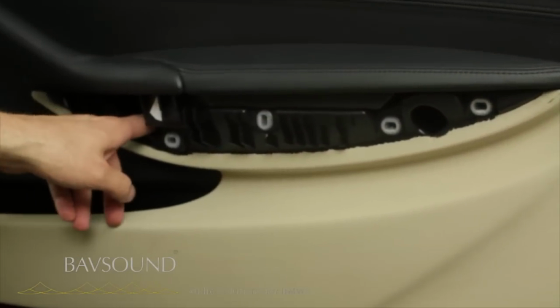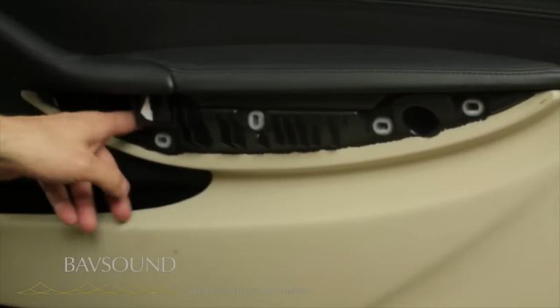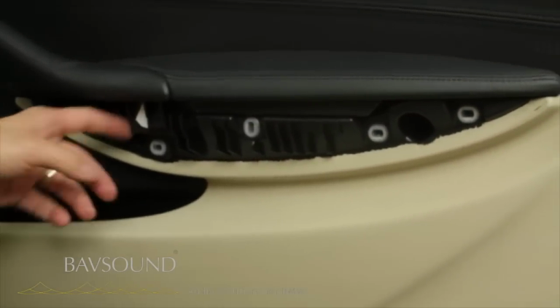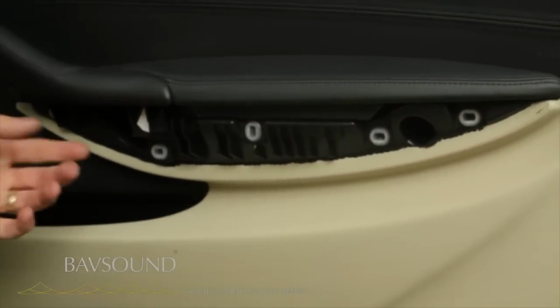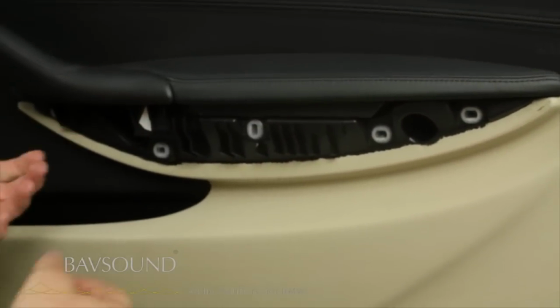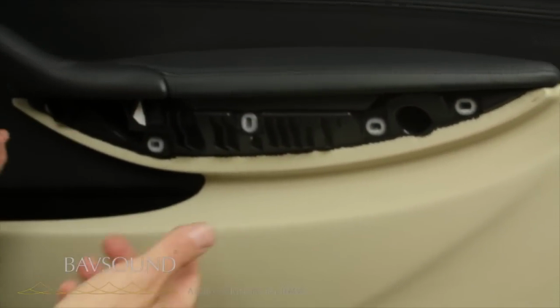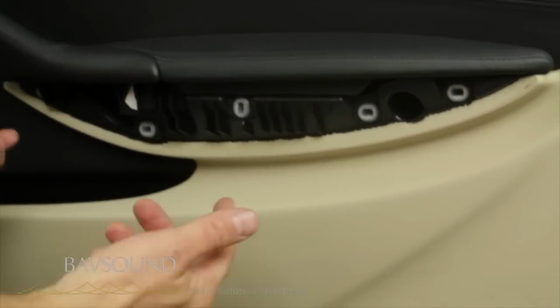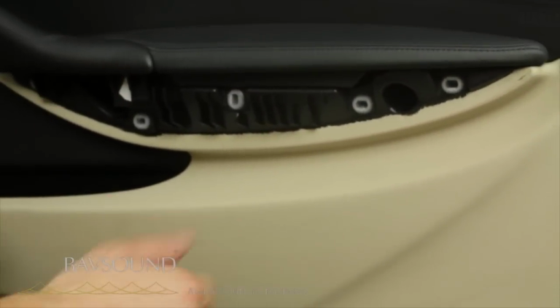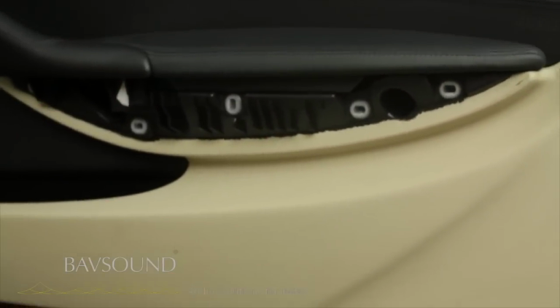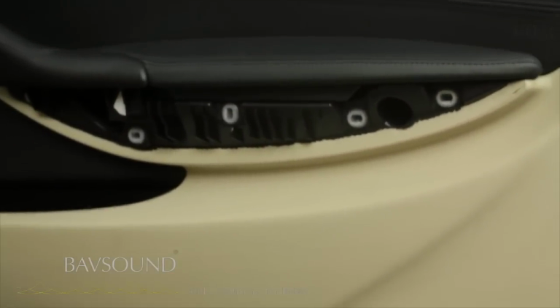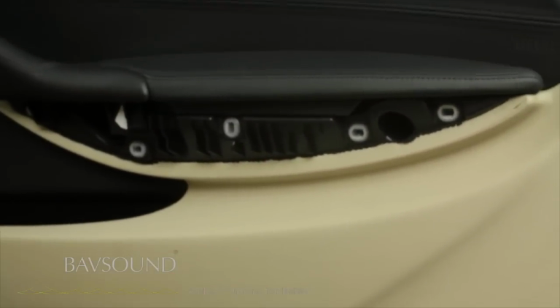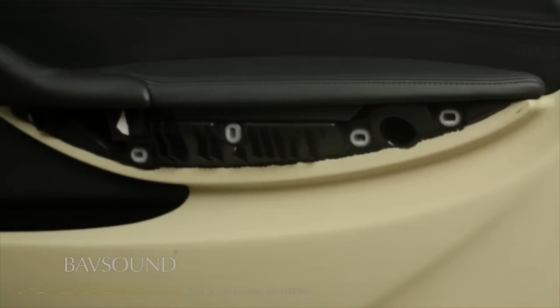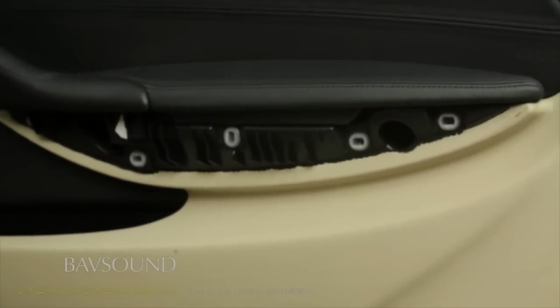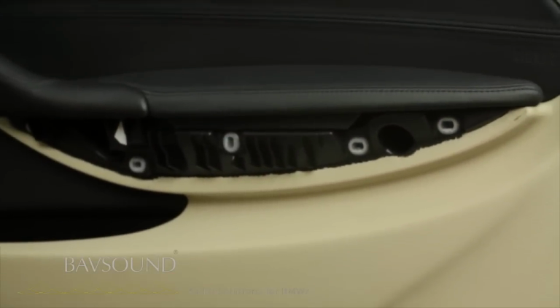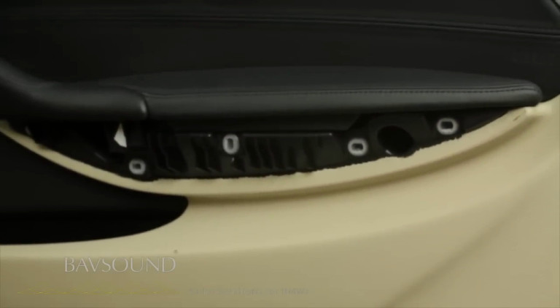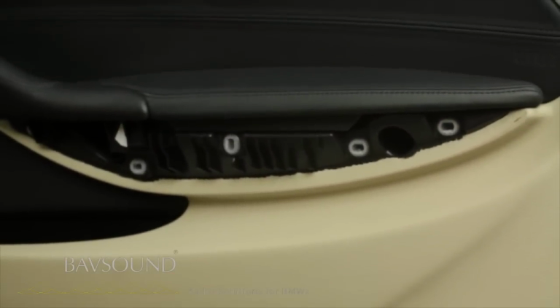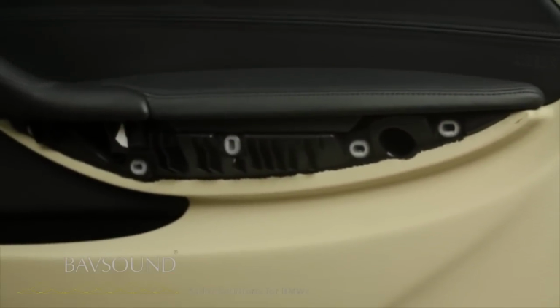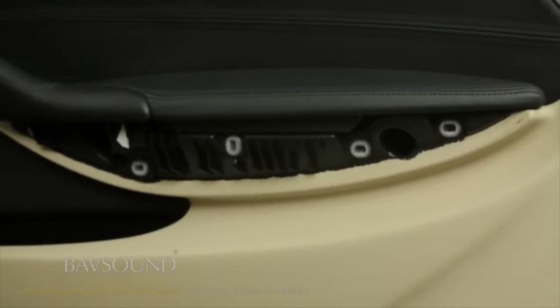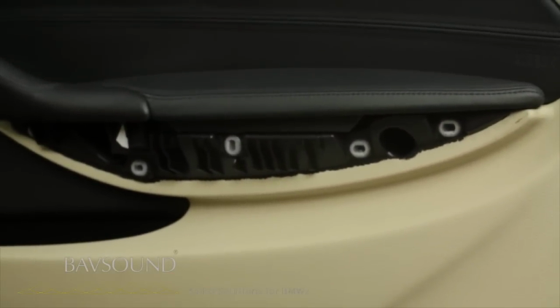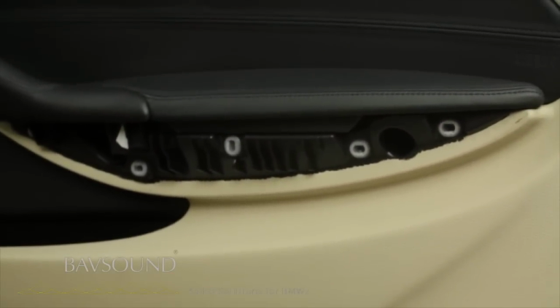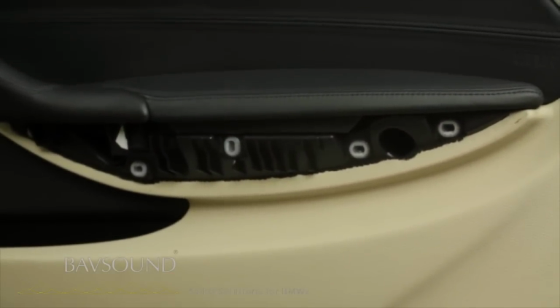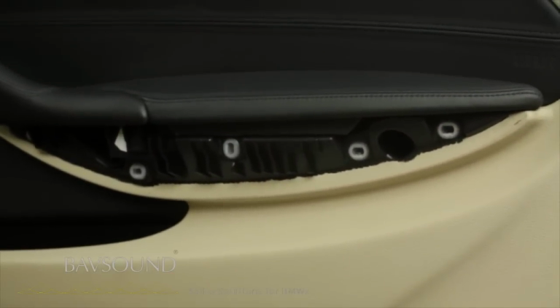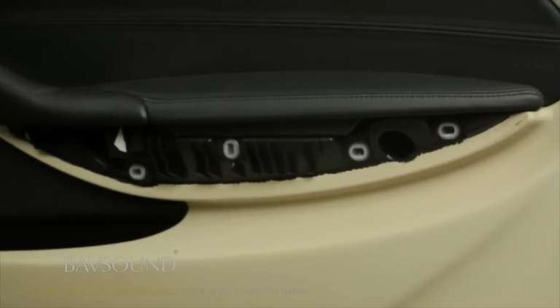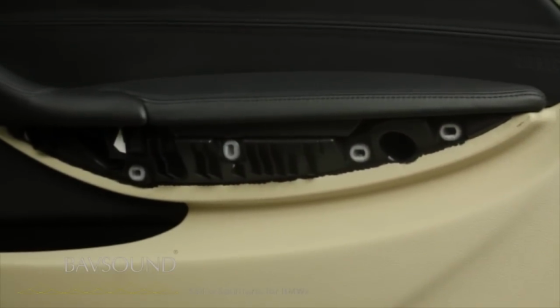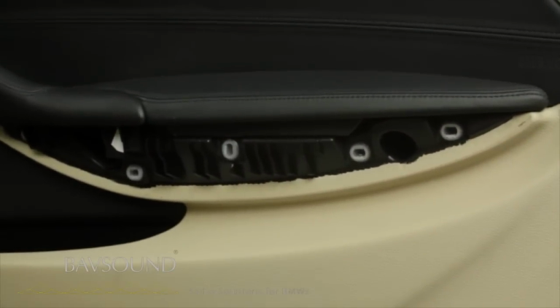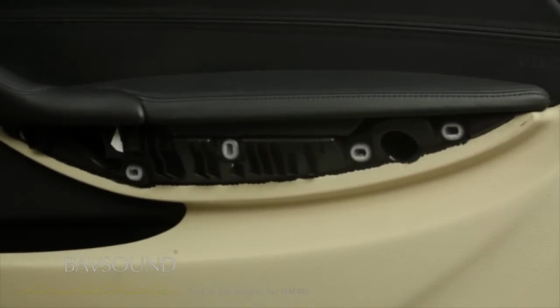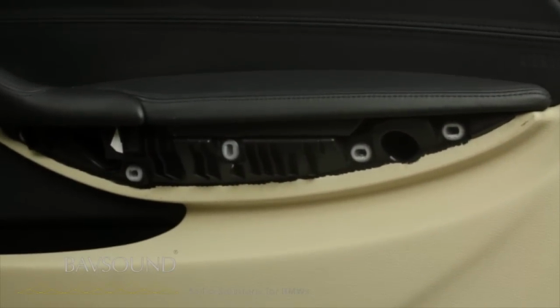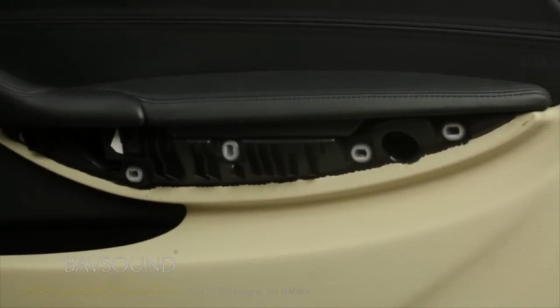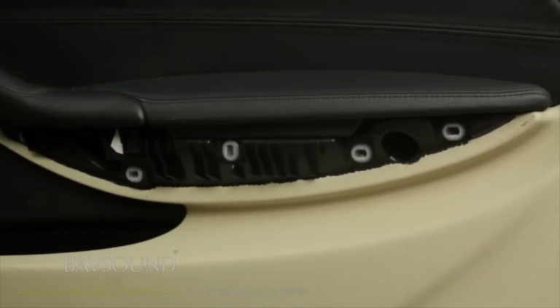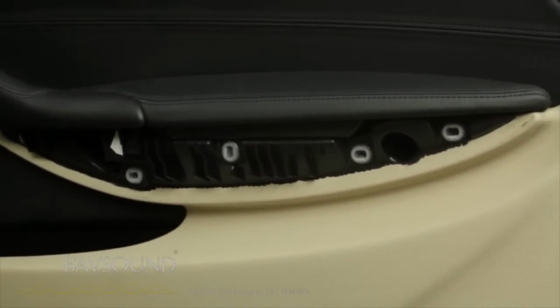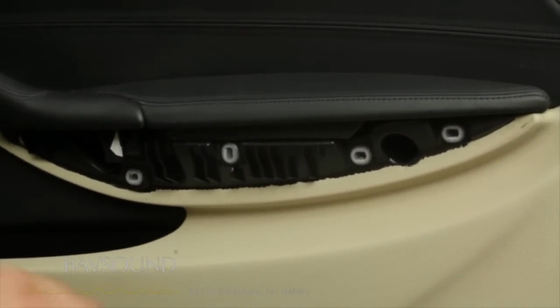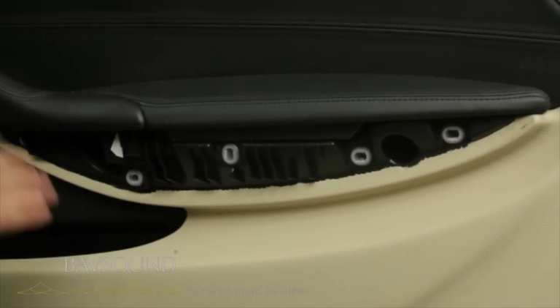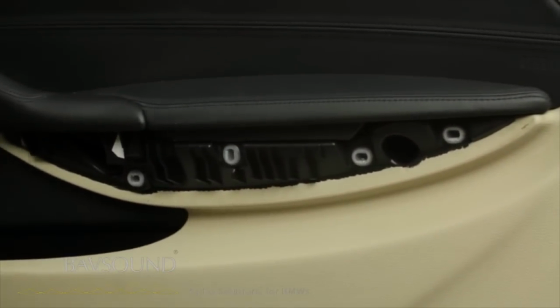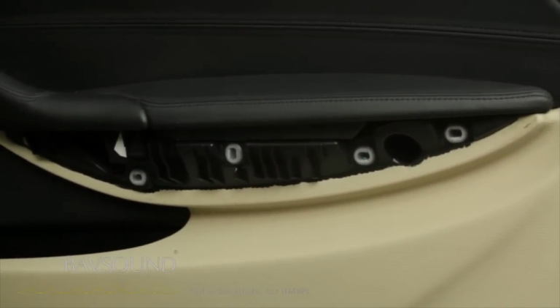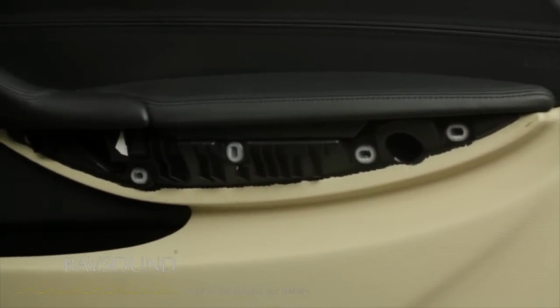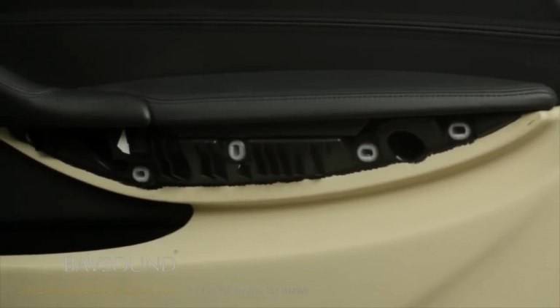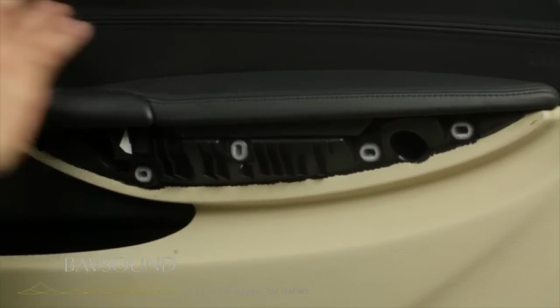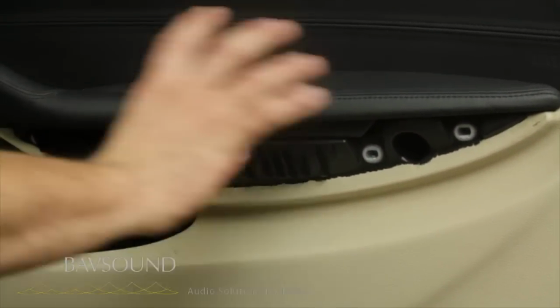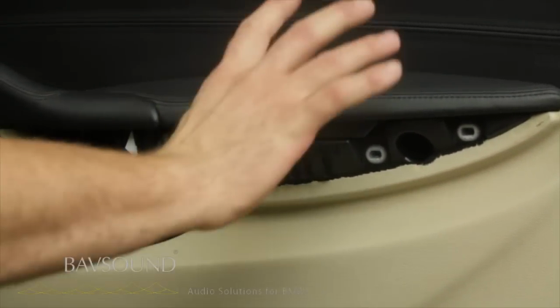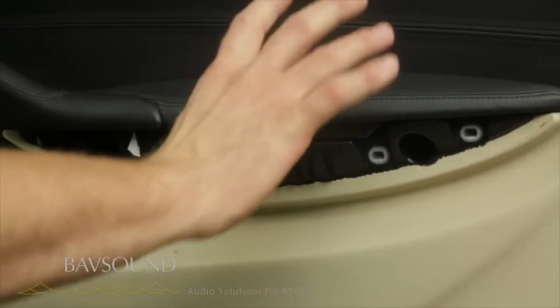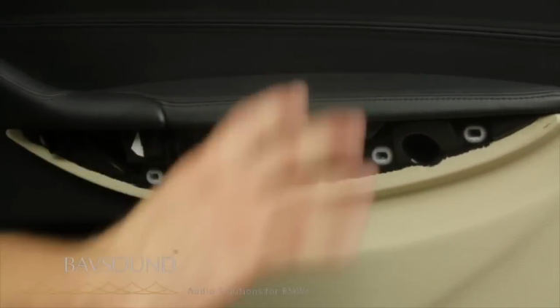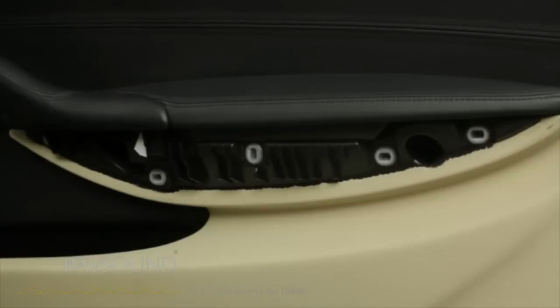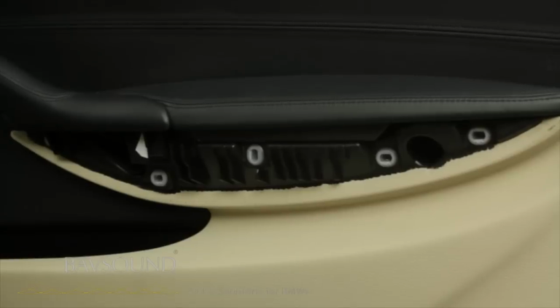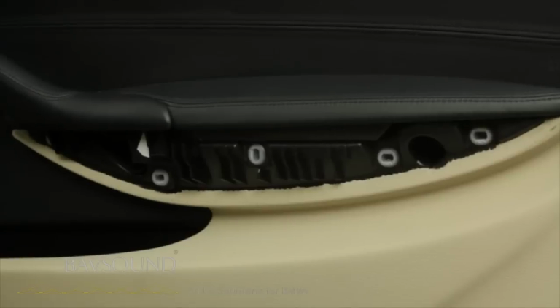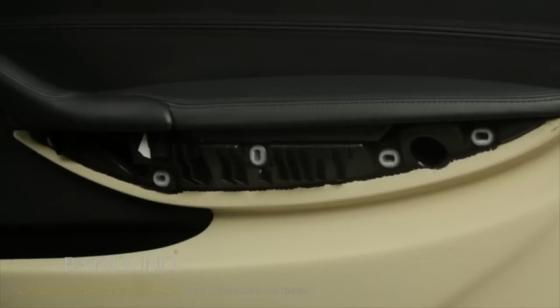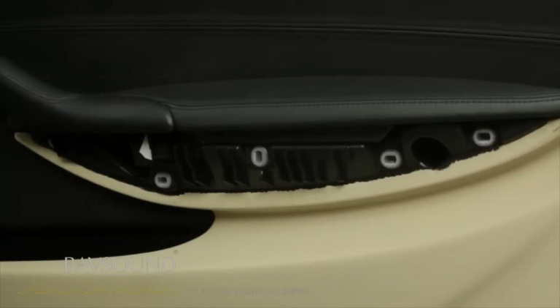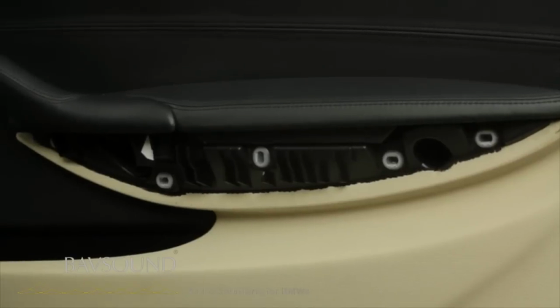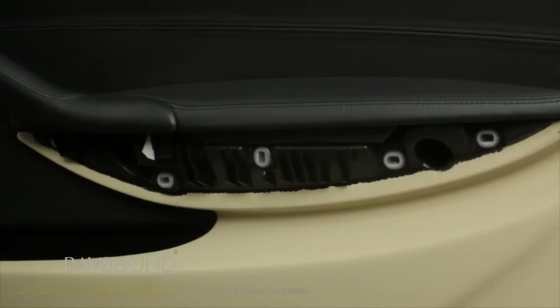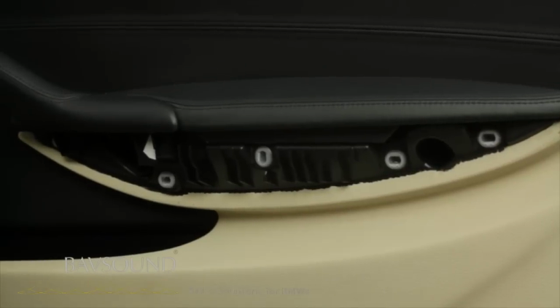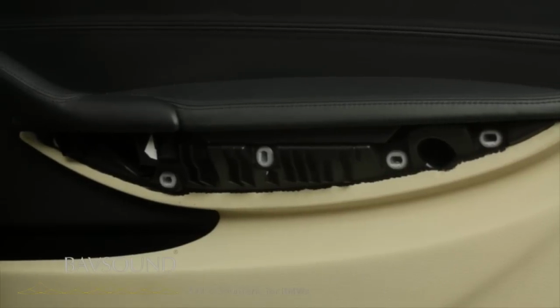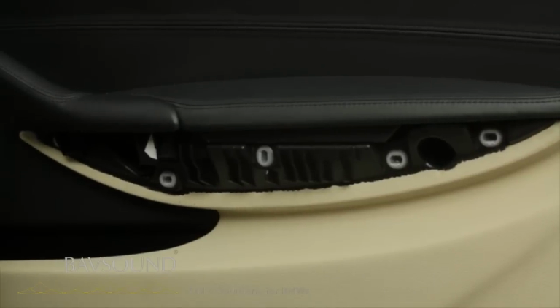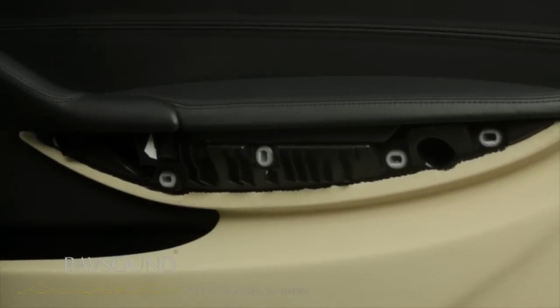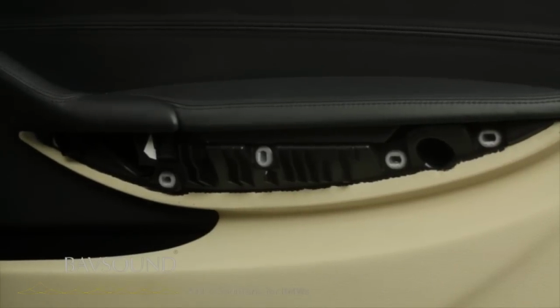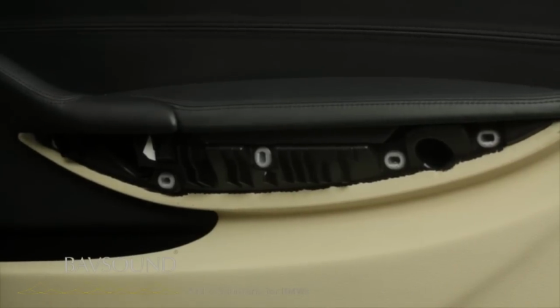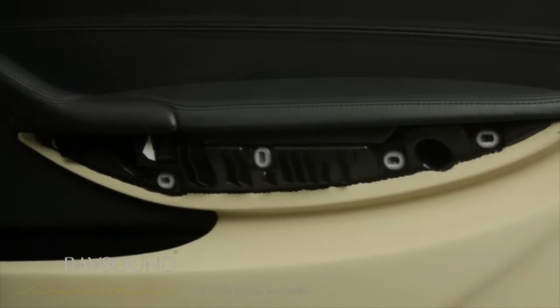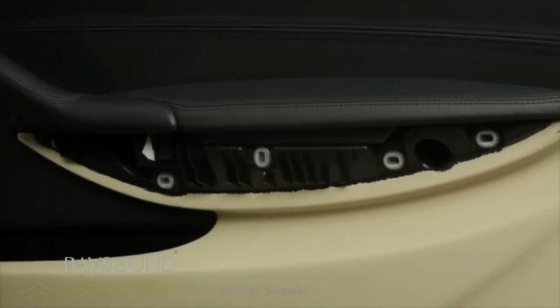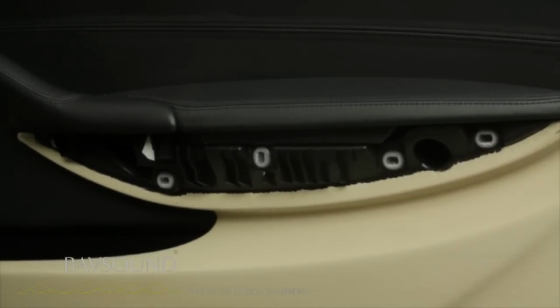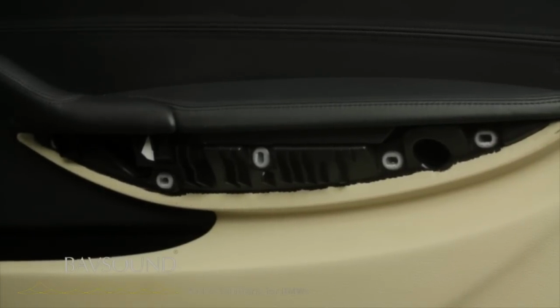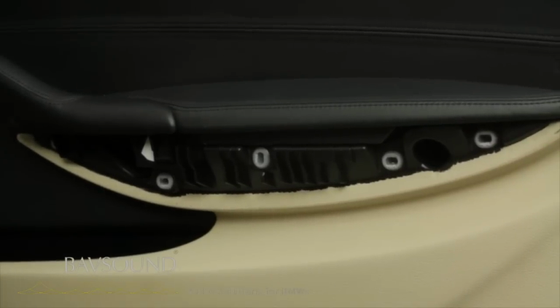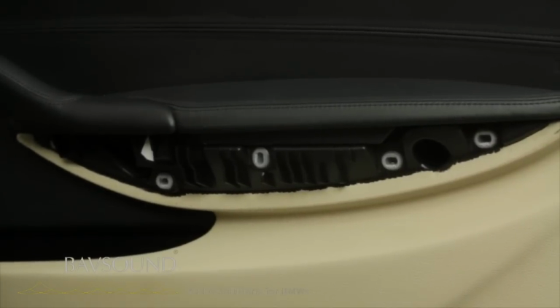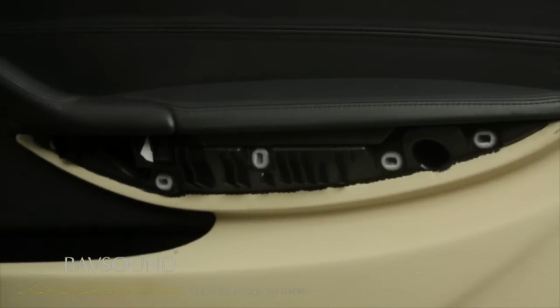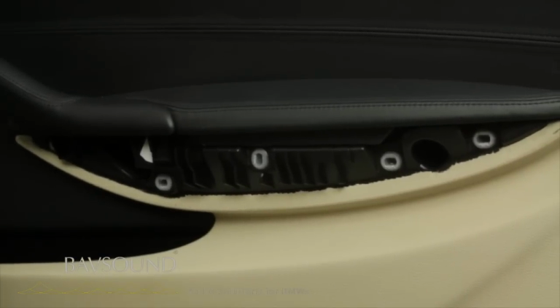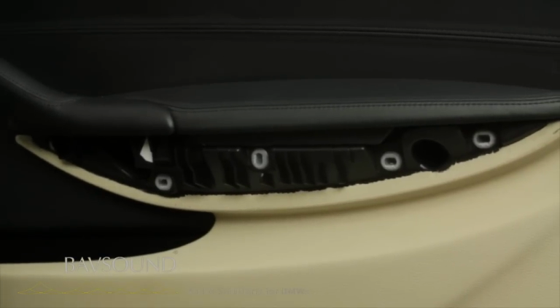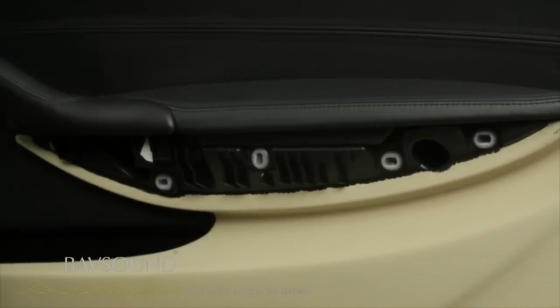That reveals one, two Torx T25 bolts. And we have one more that secures this panel — it's right behind the window switch.